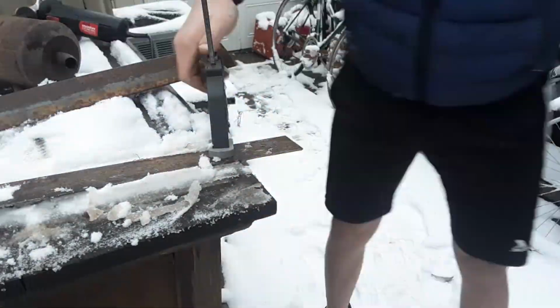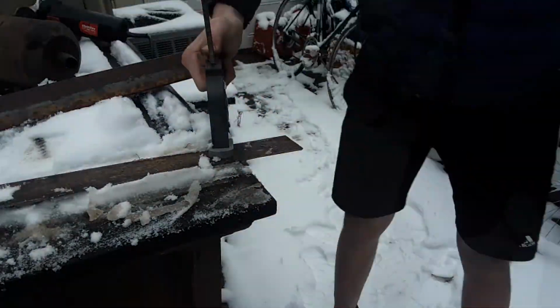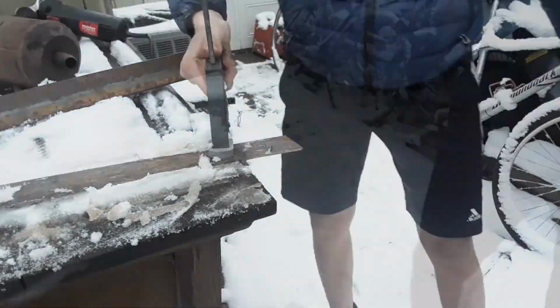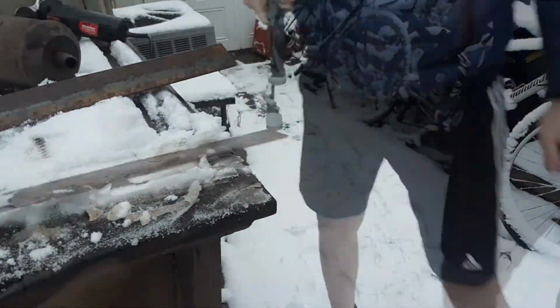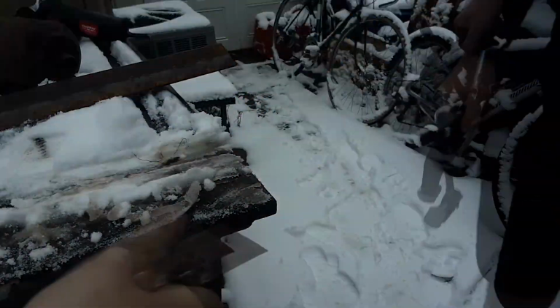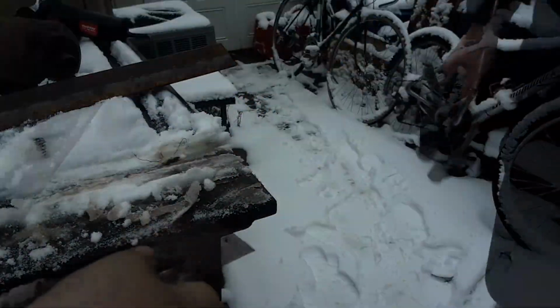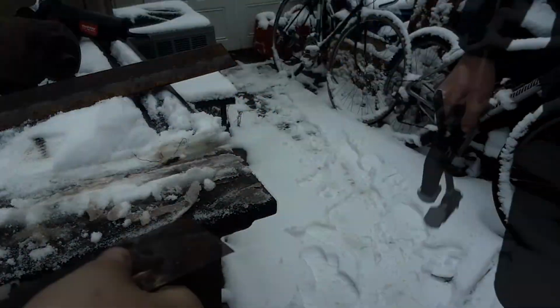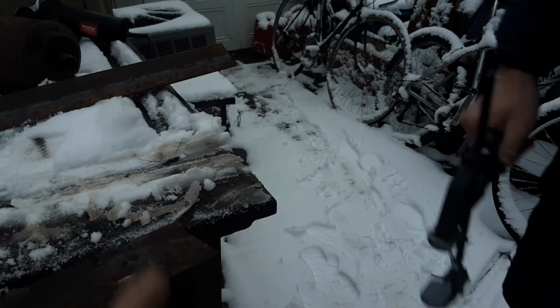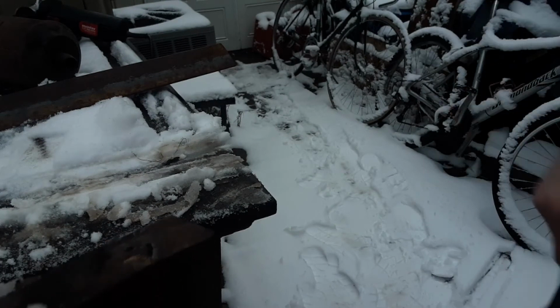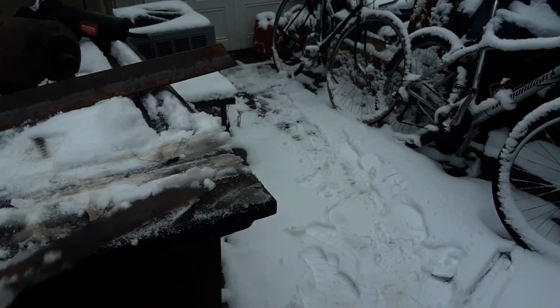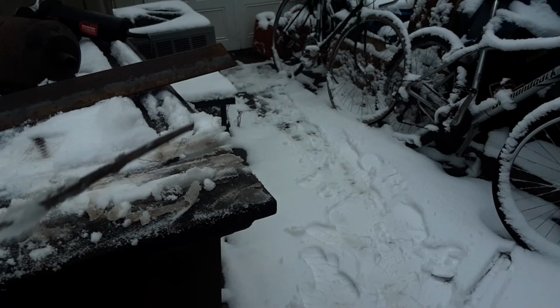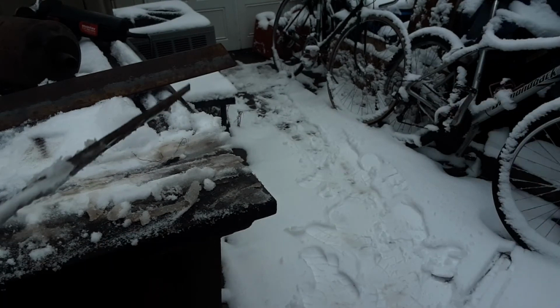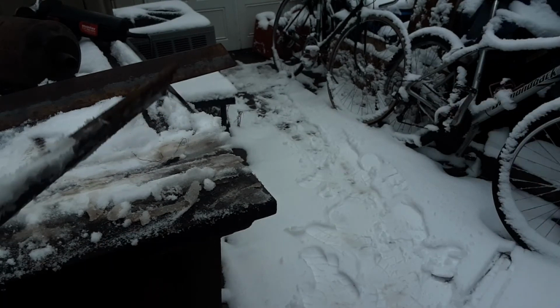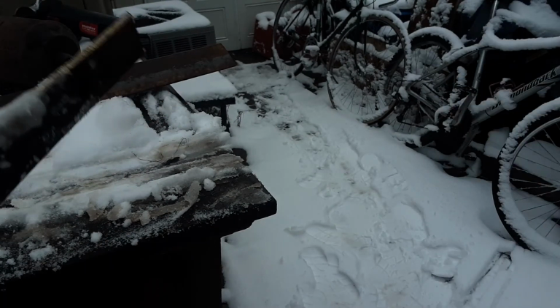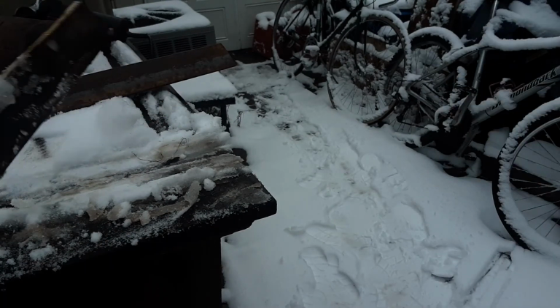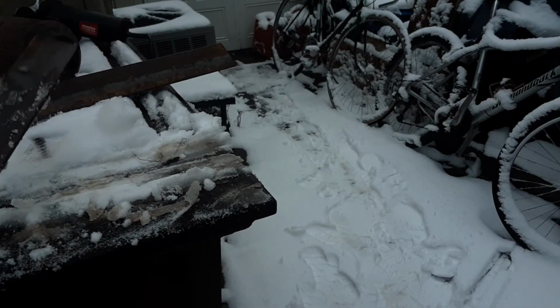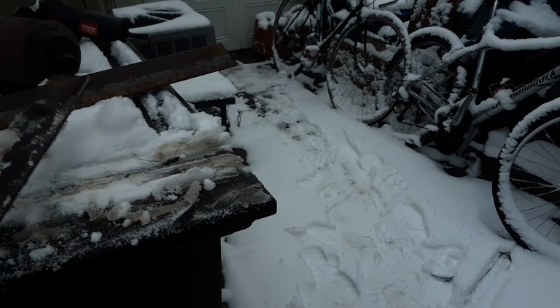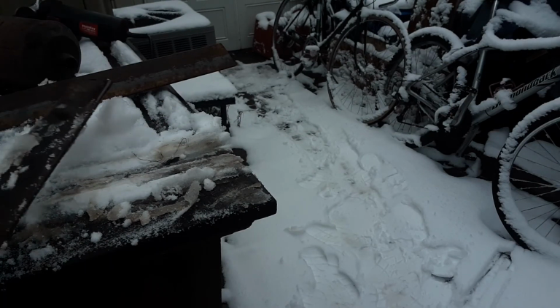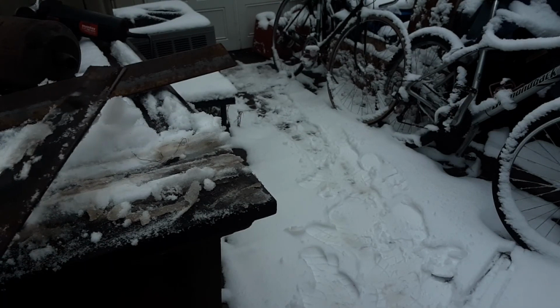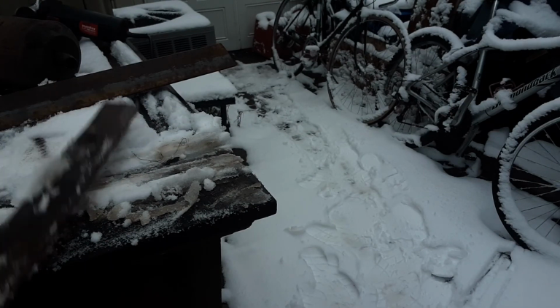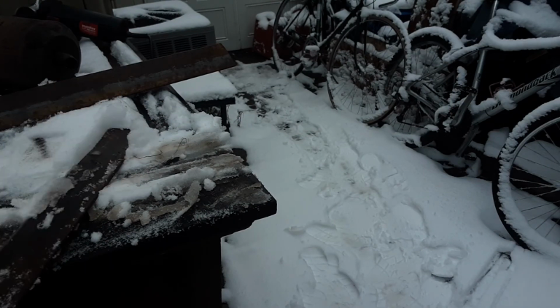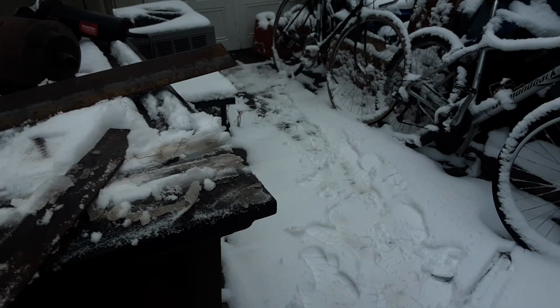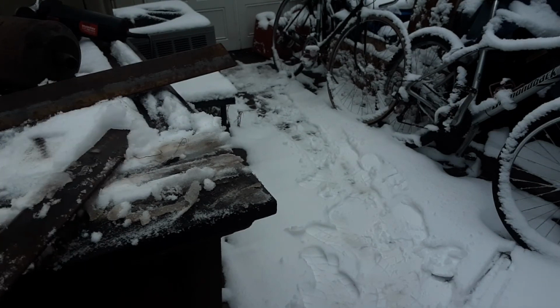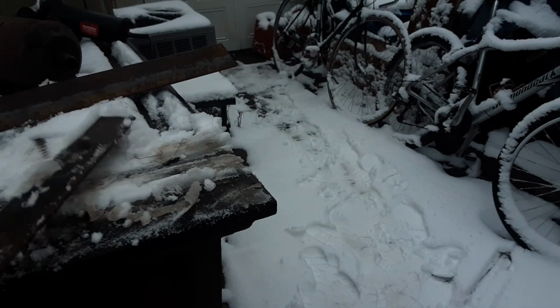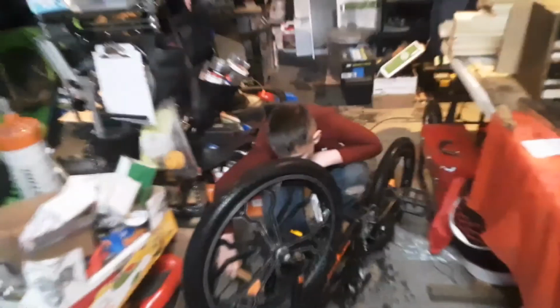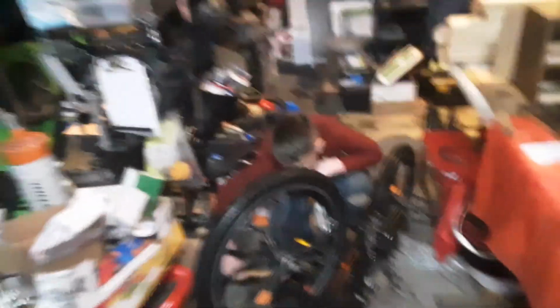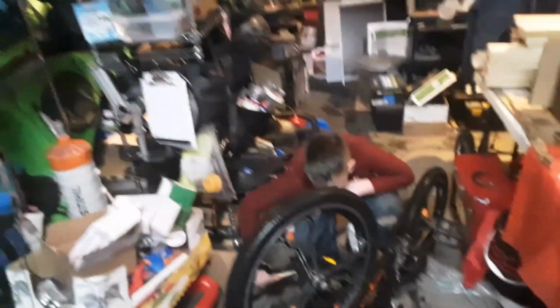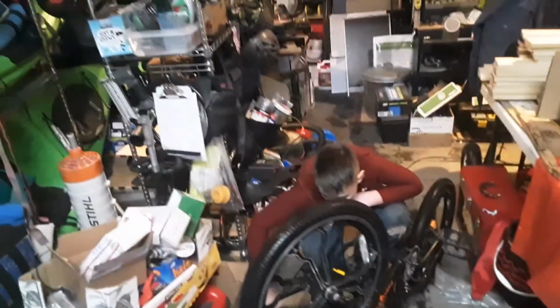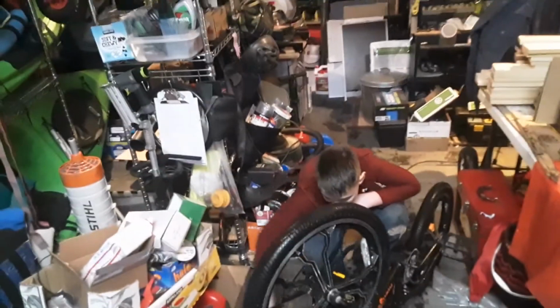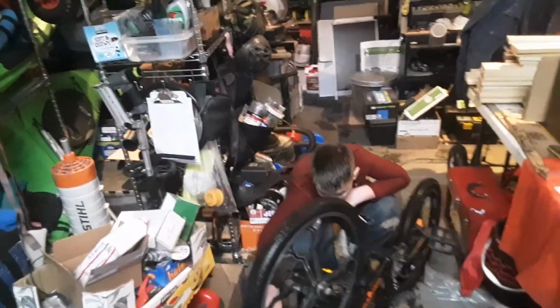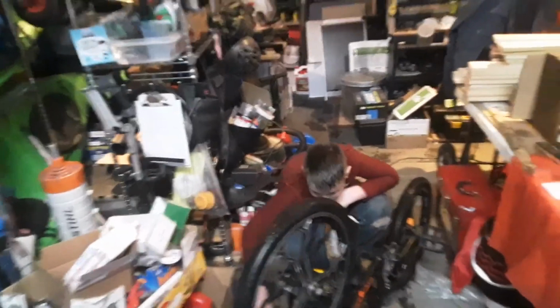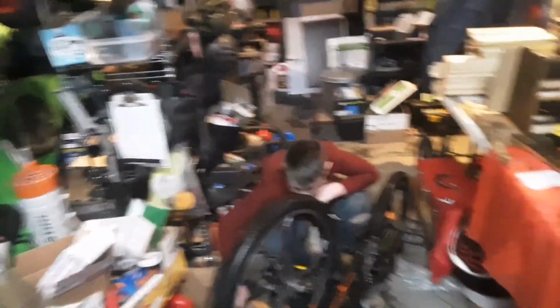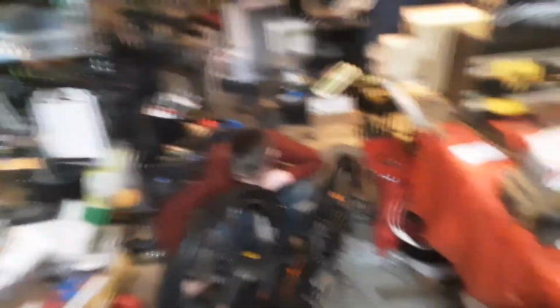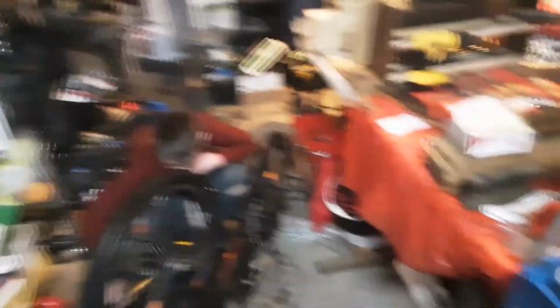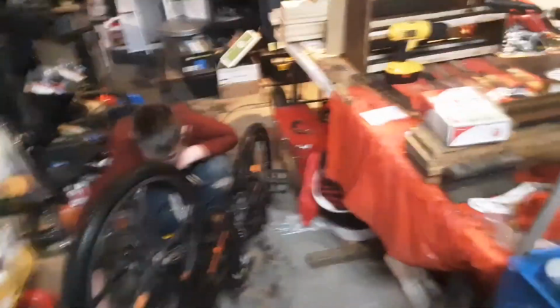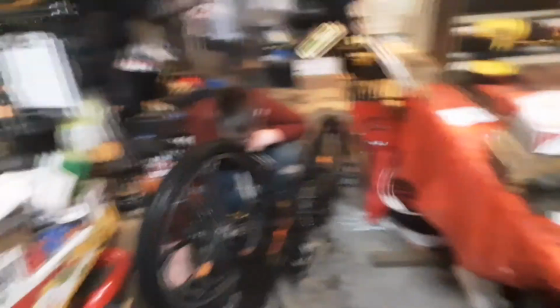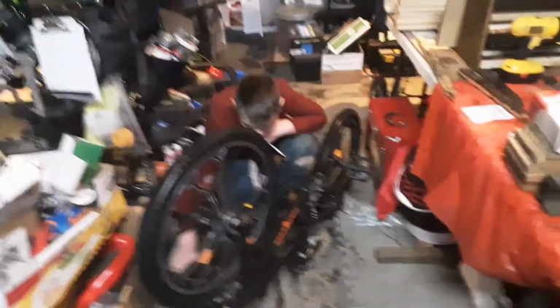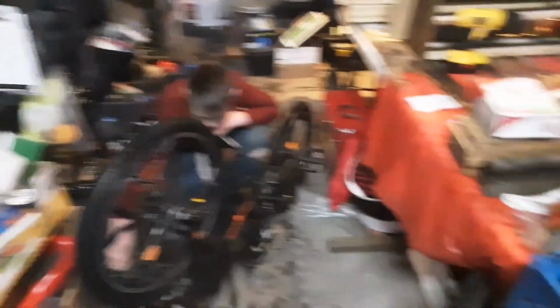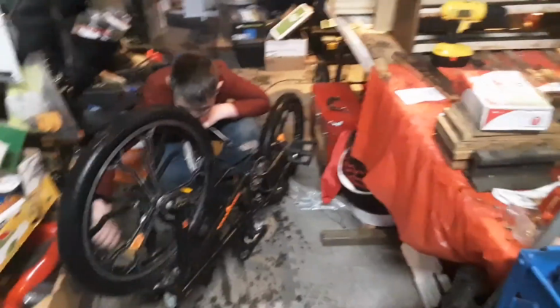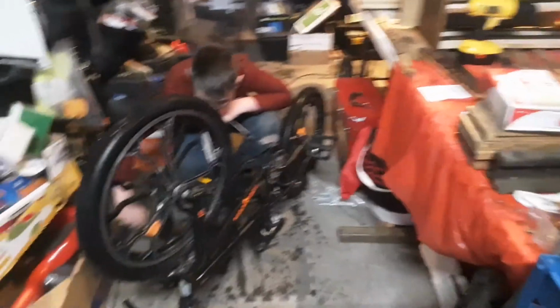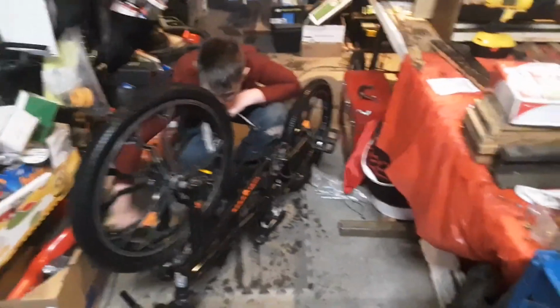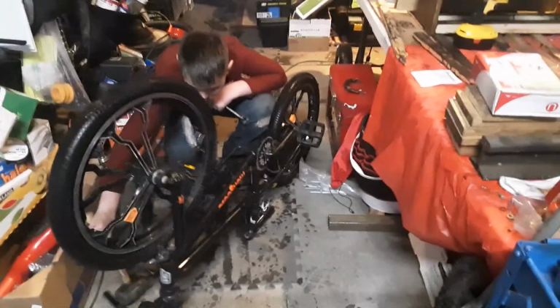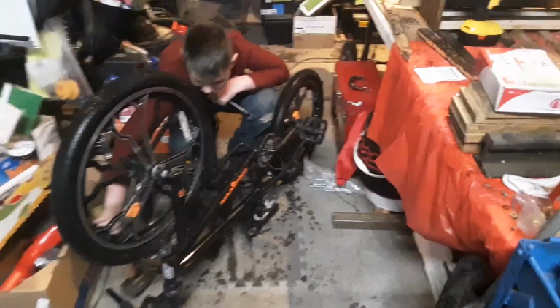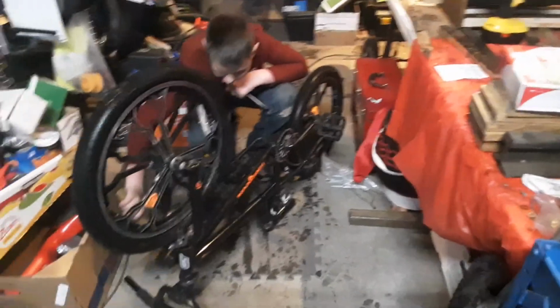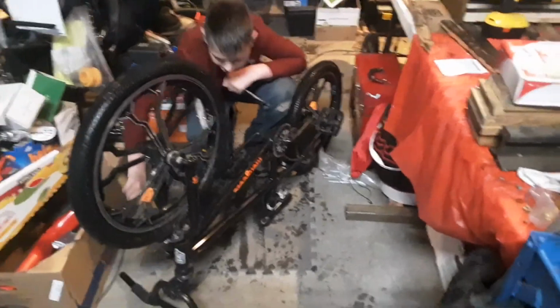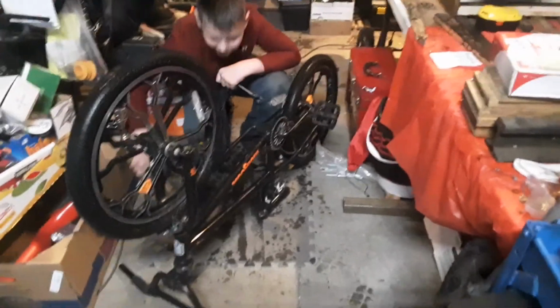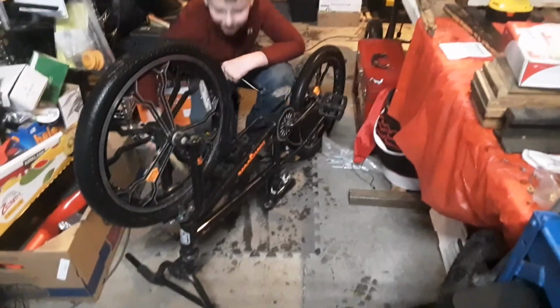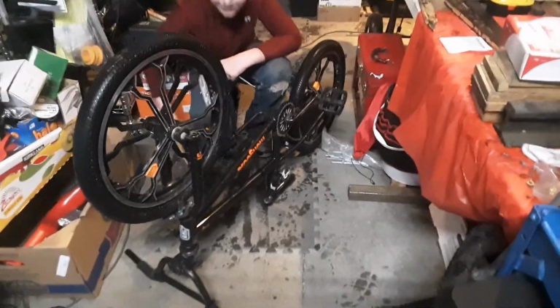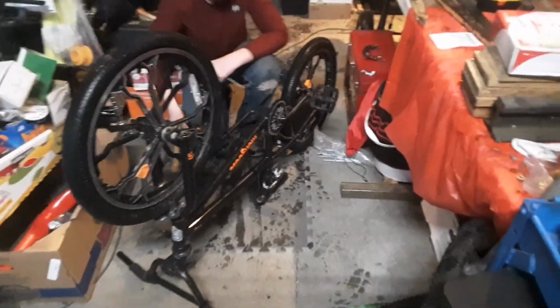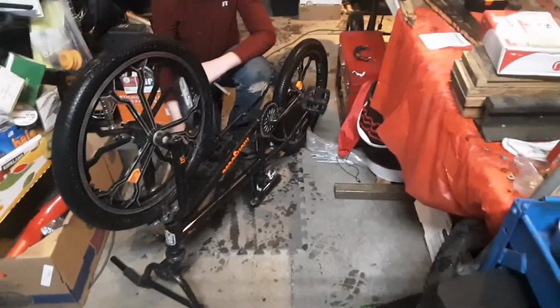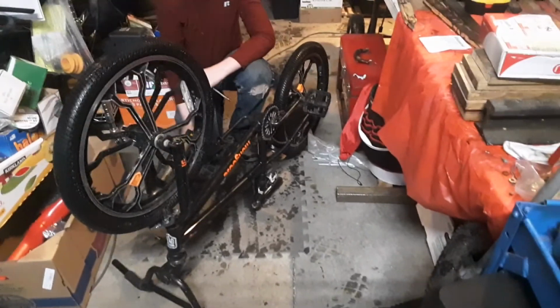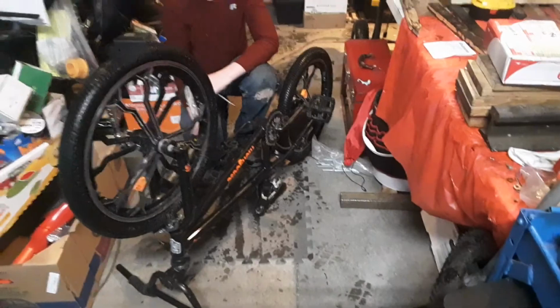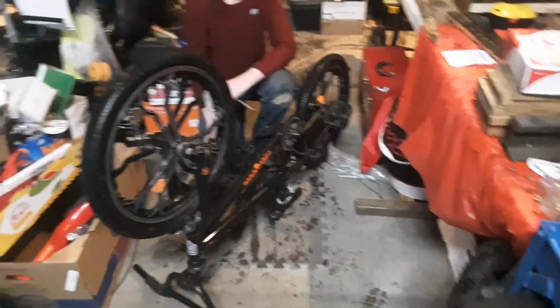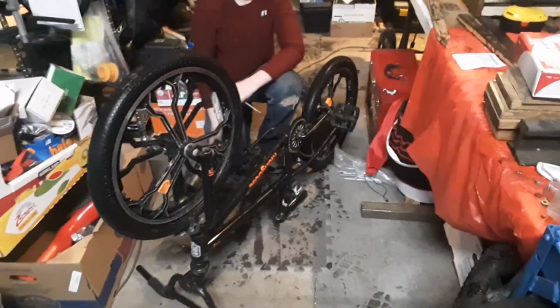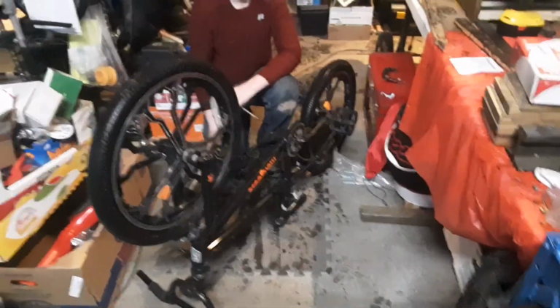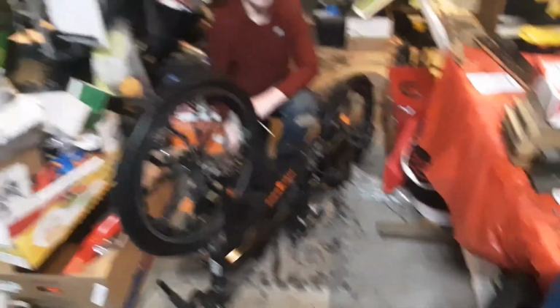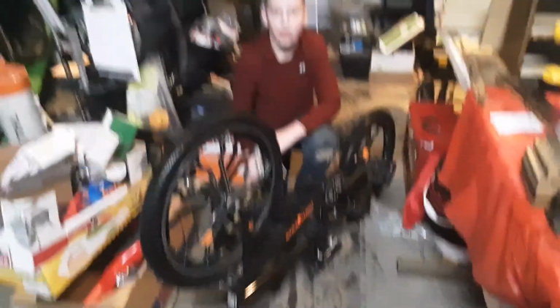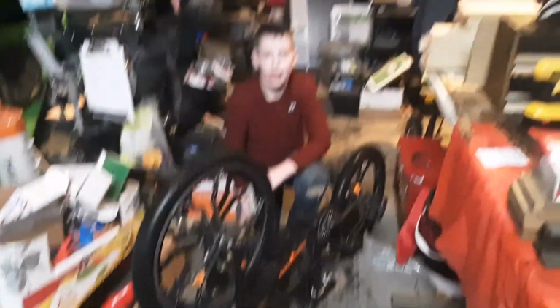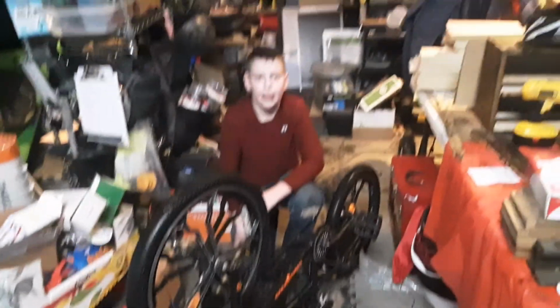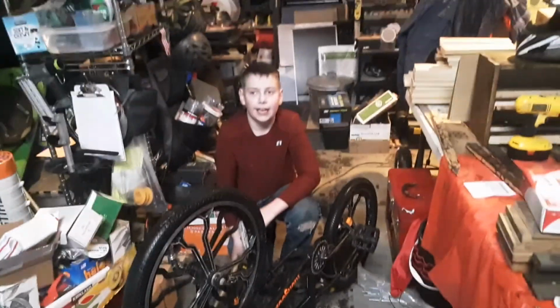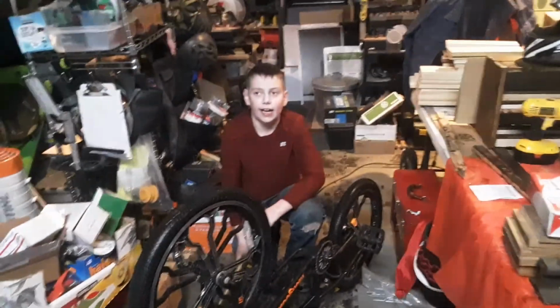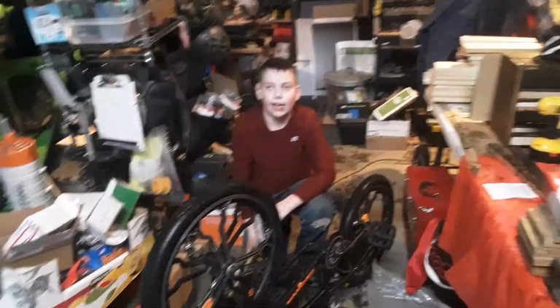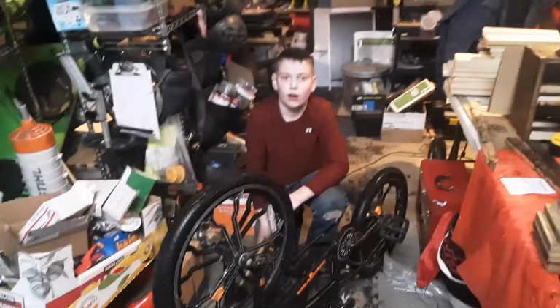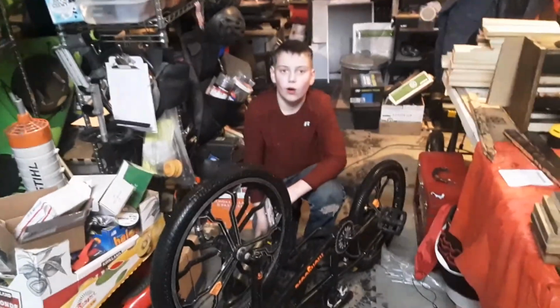There we go — plates cut. We are going to be putting tracks on this Mongoose BMX bike.